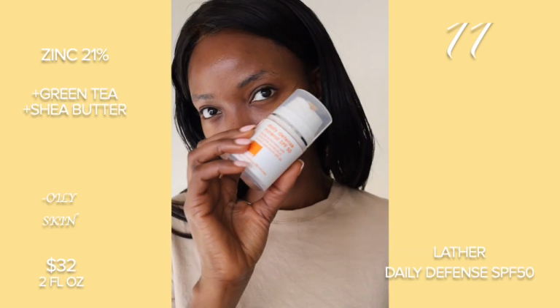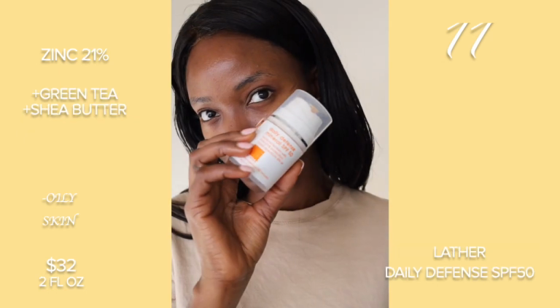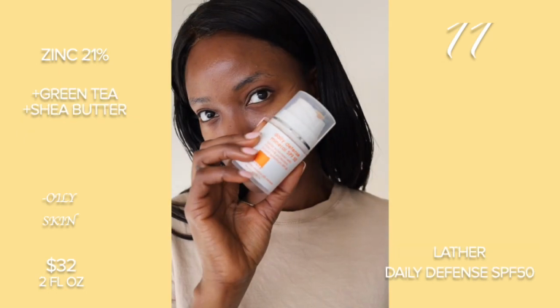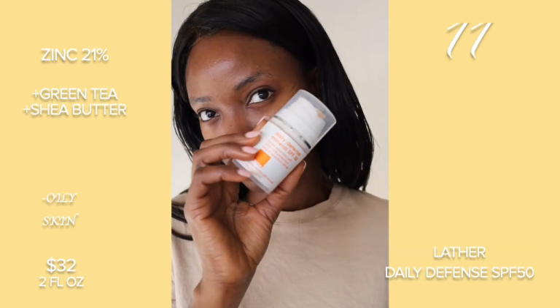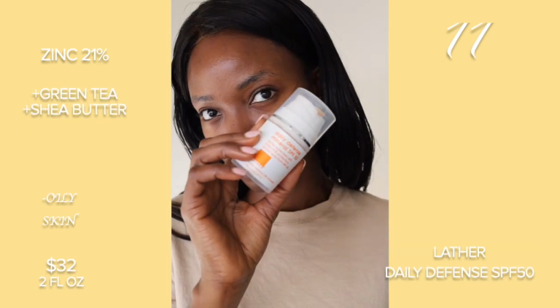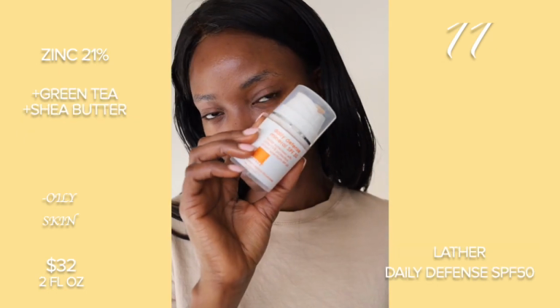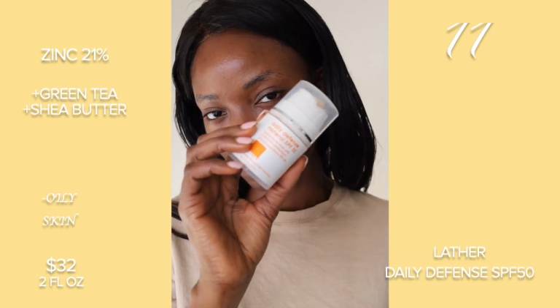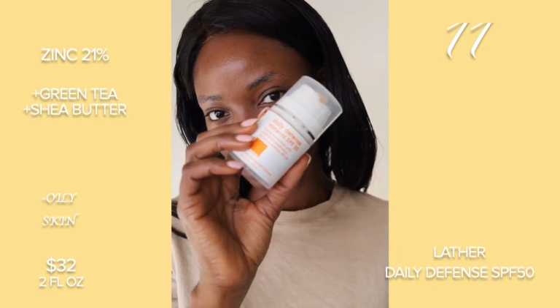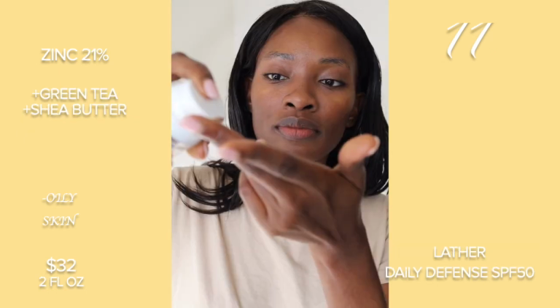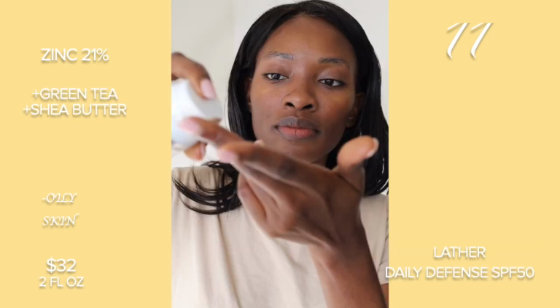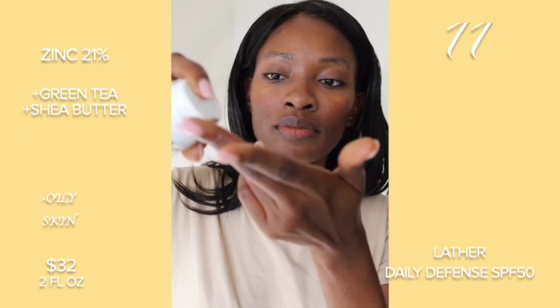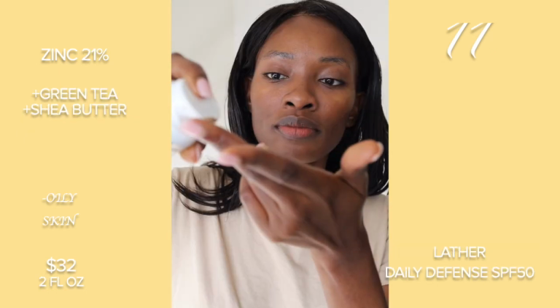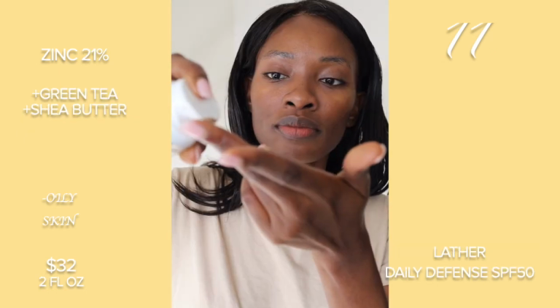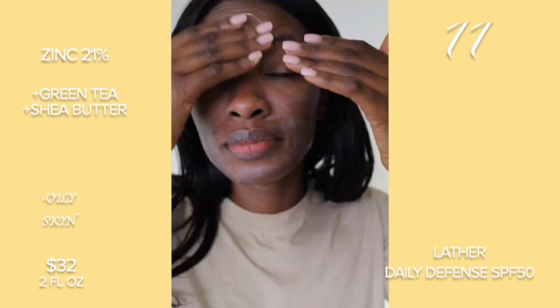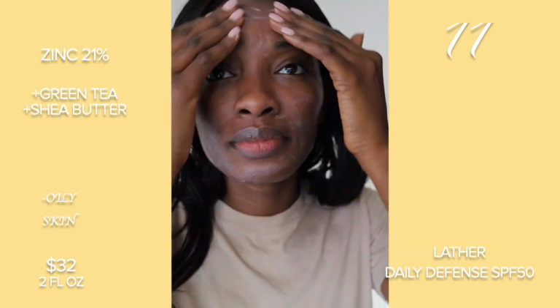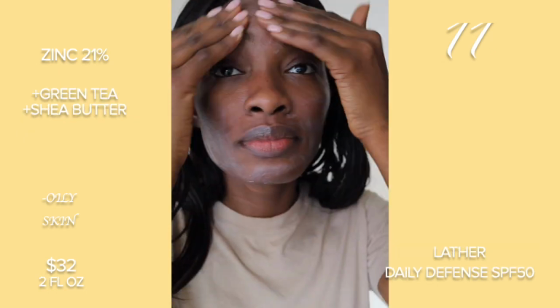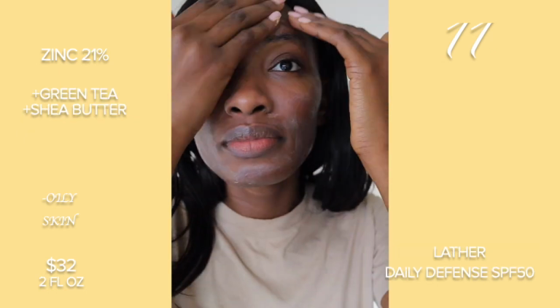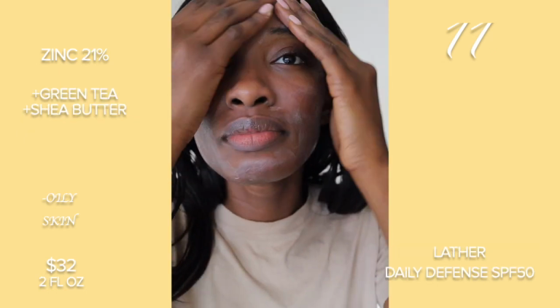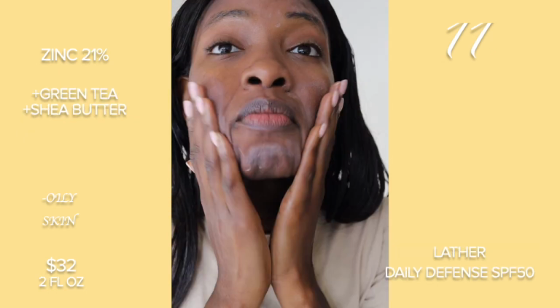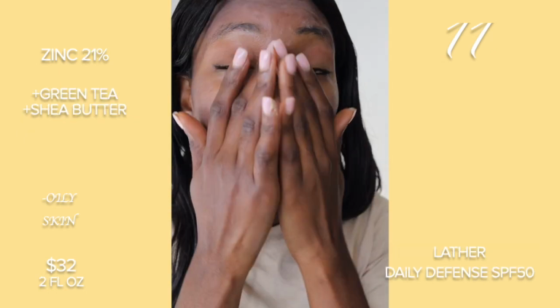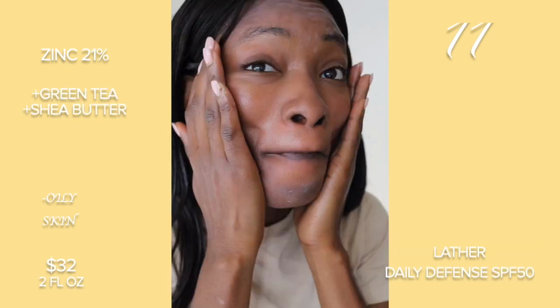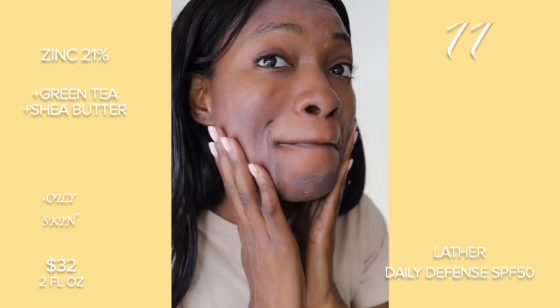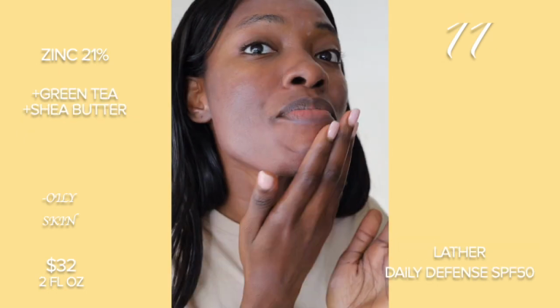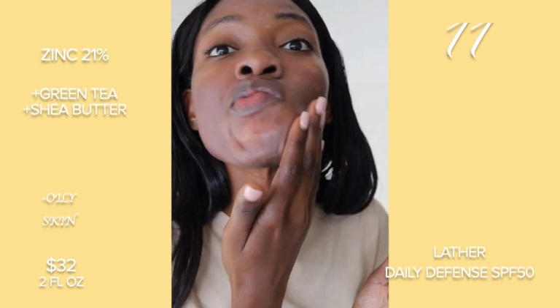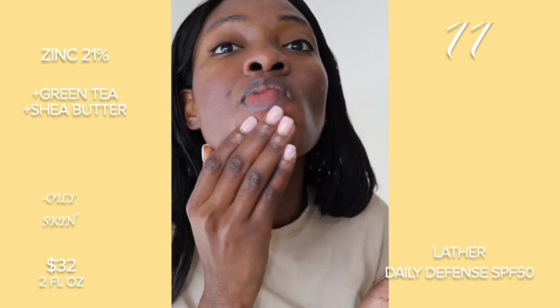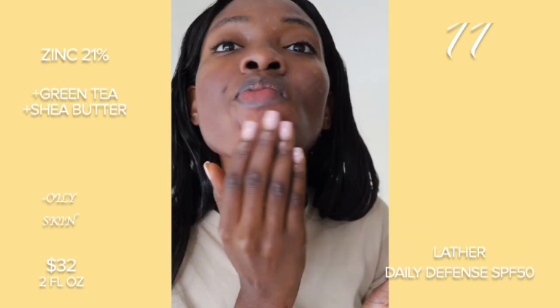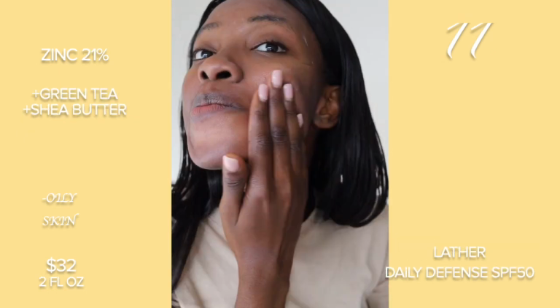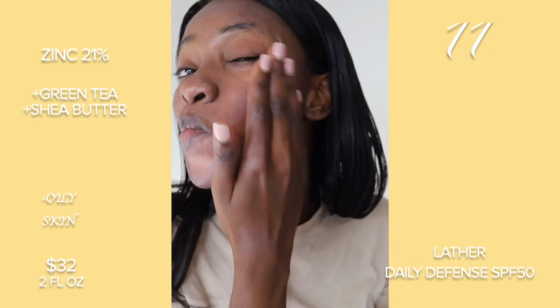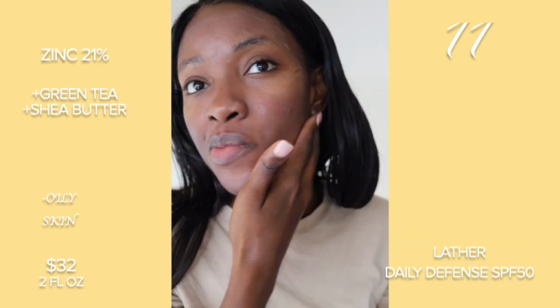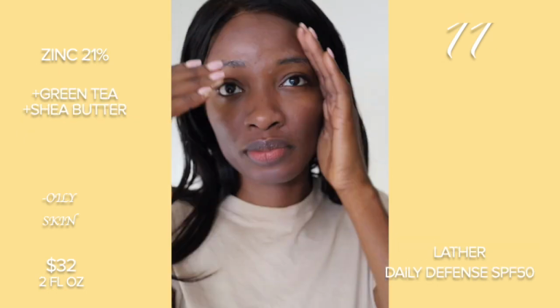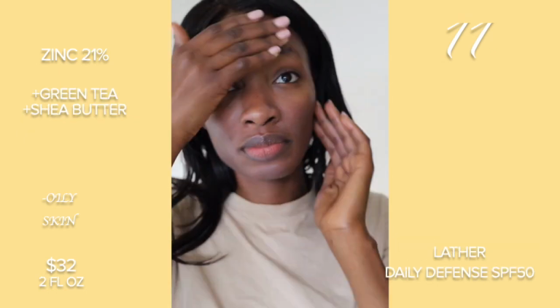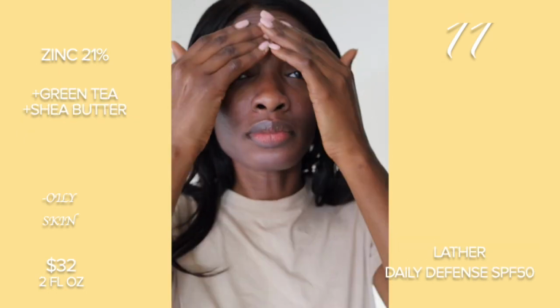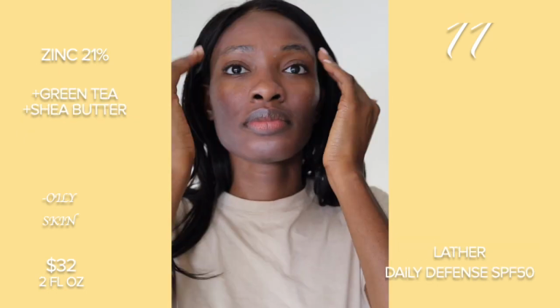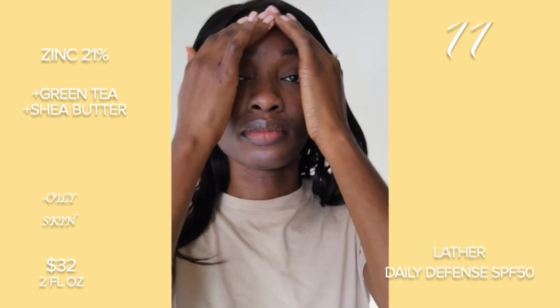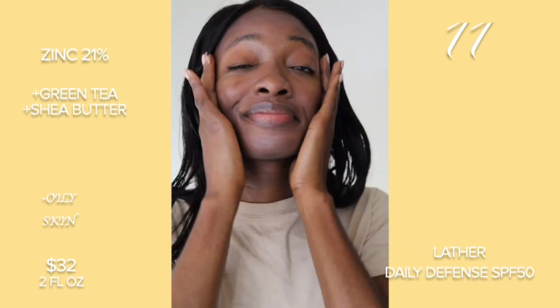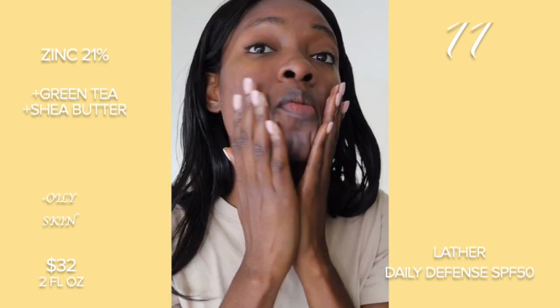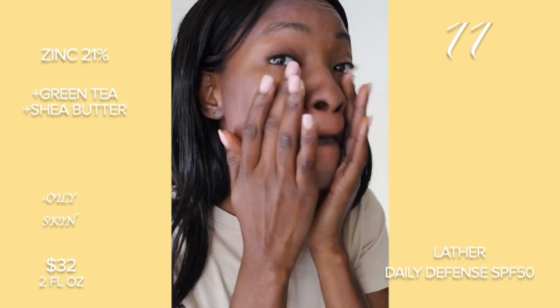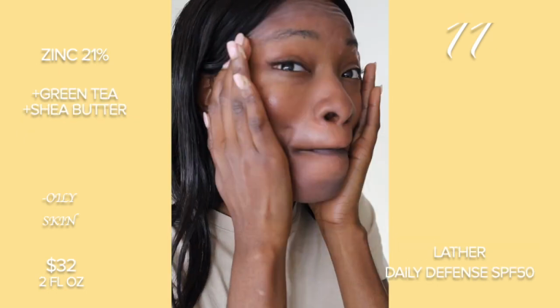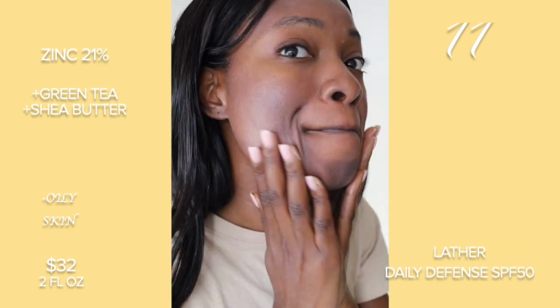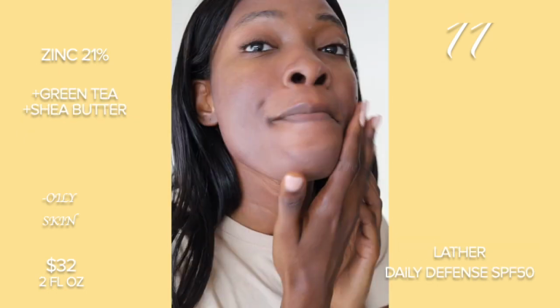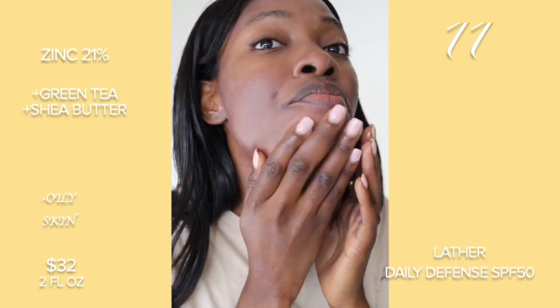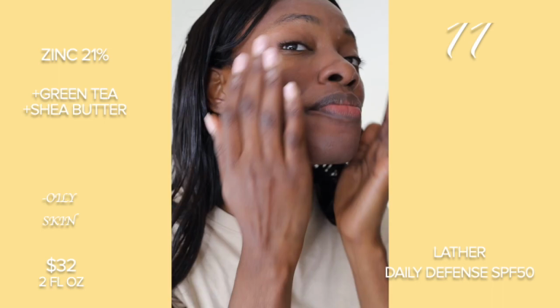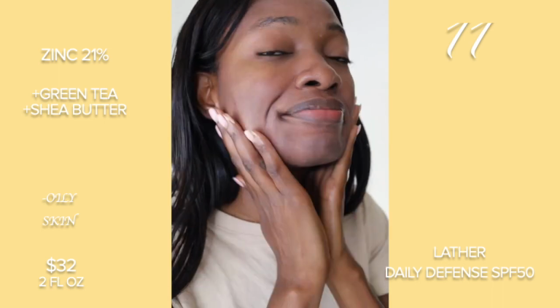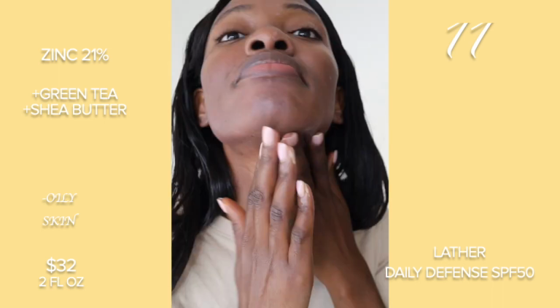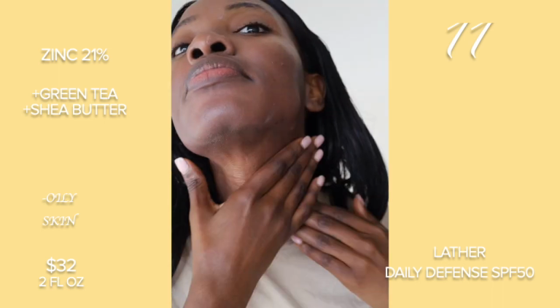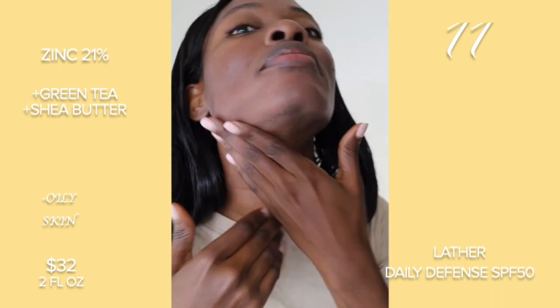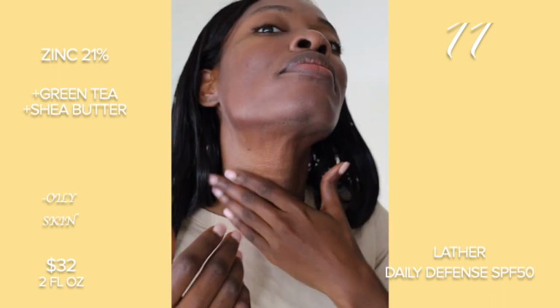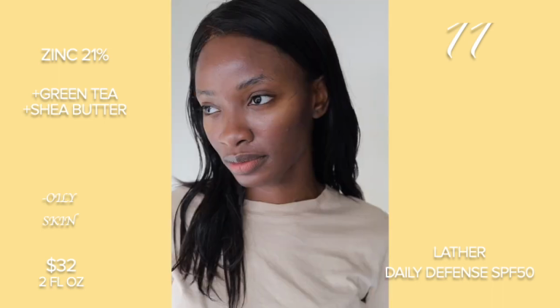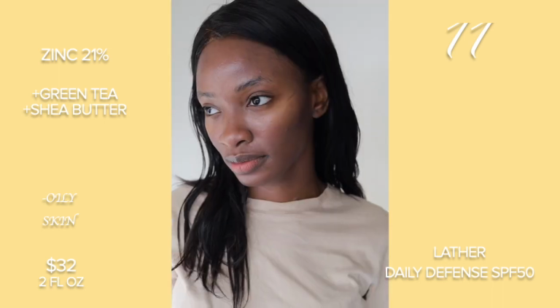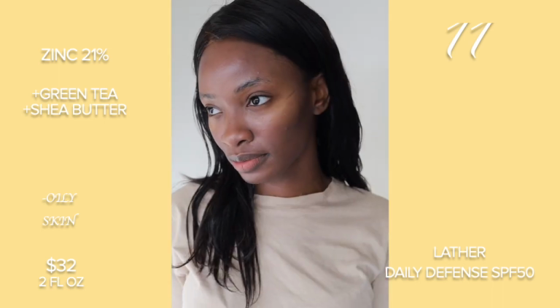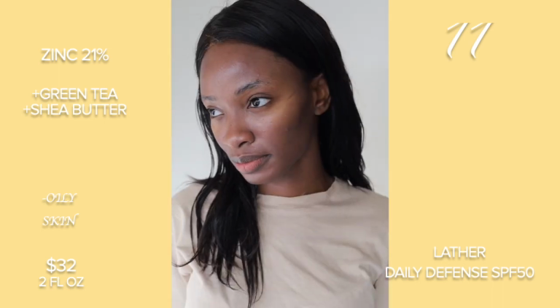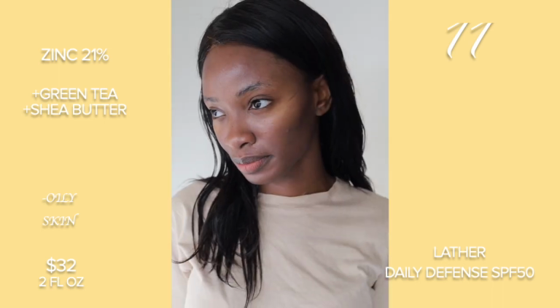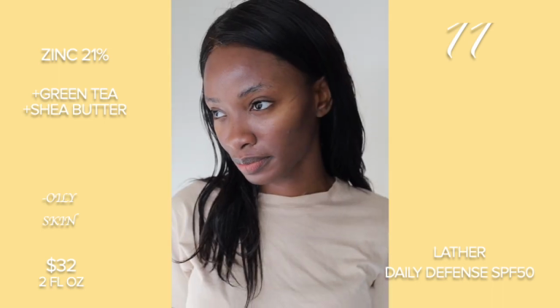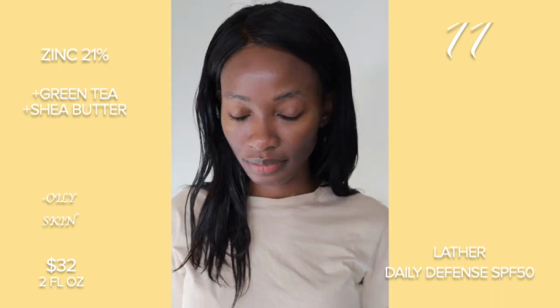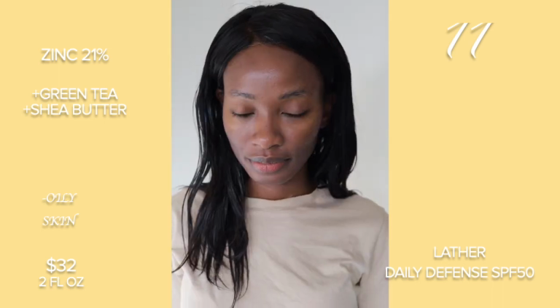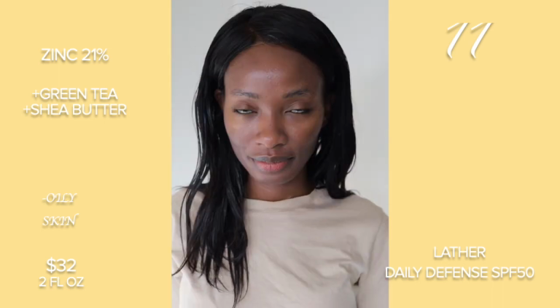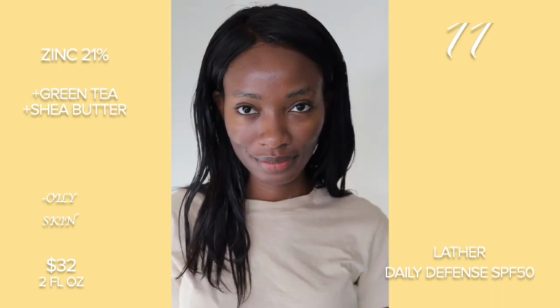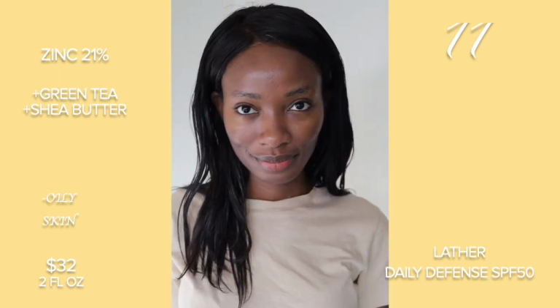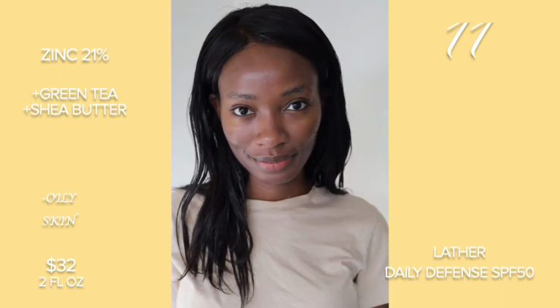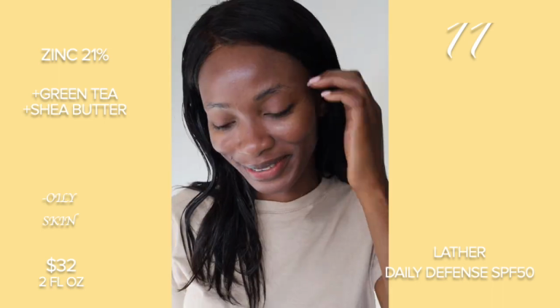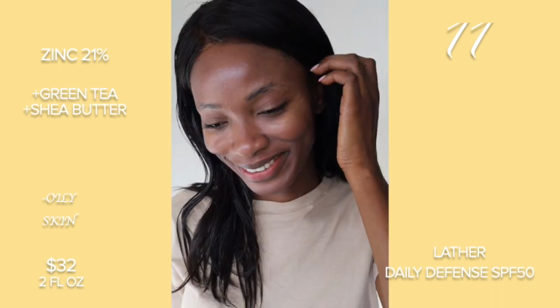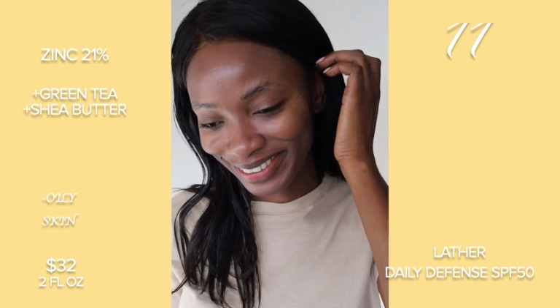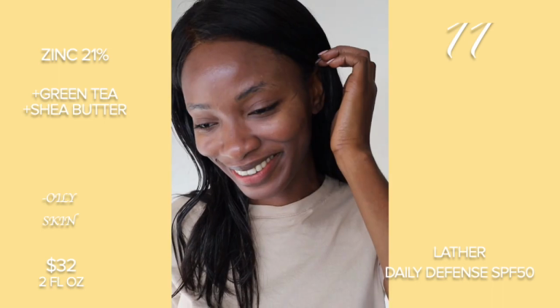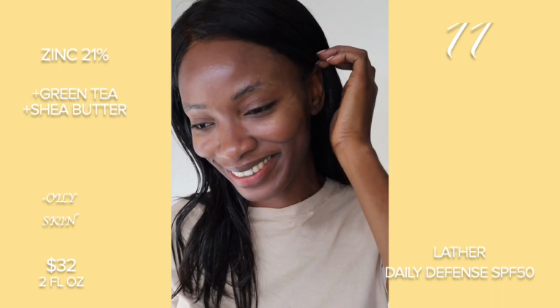And then lastly this one by Lather. It honestly didn't finish very well, but it's not the worst that I tried.